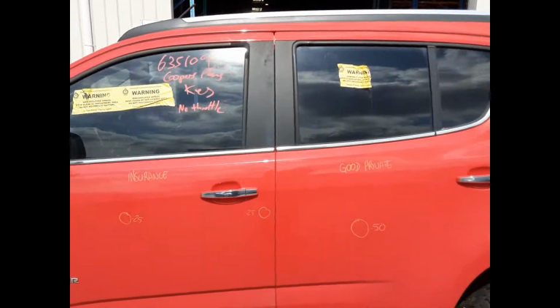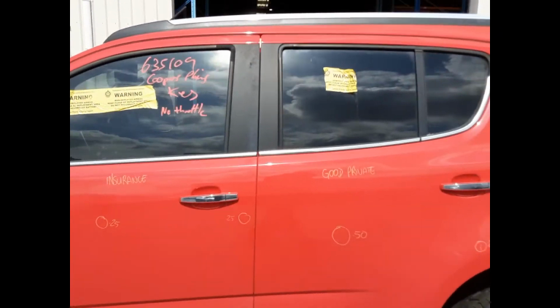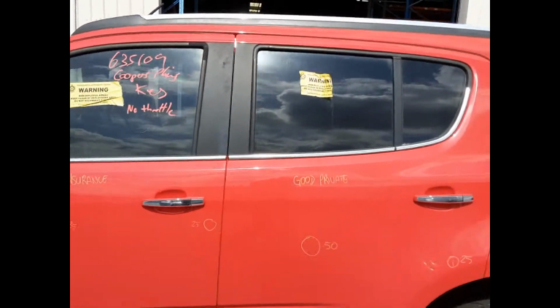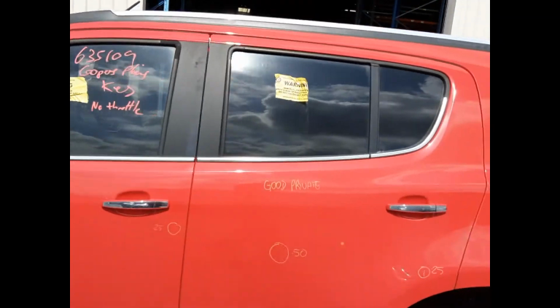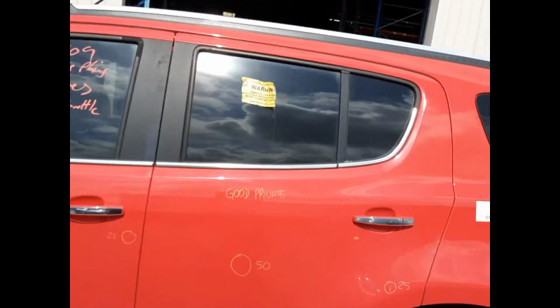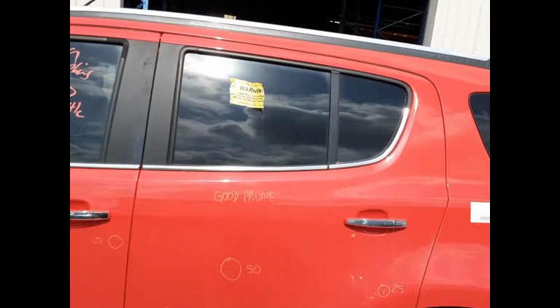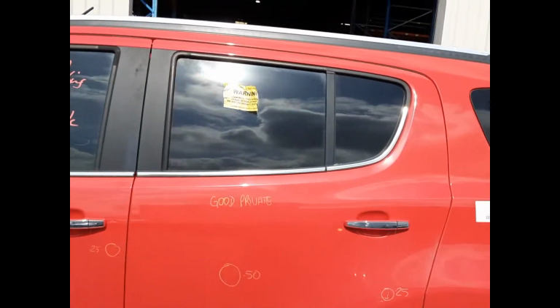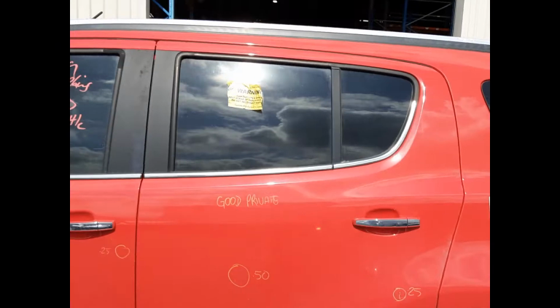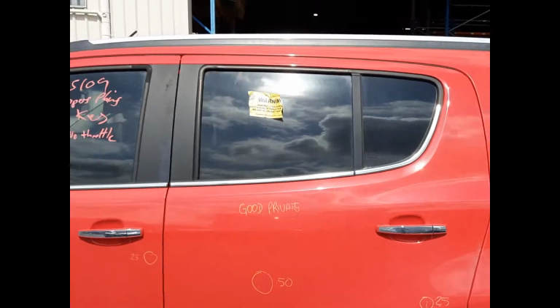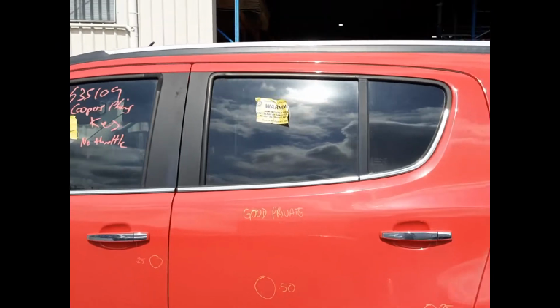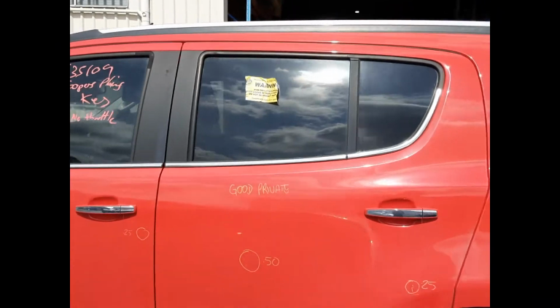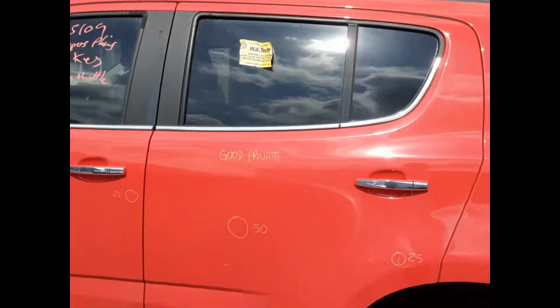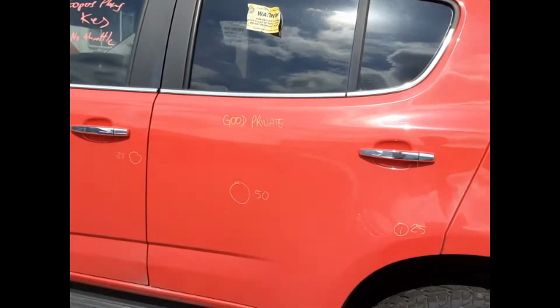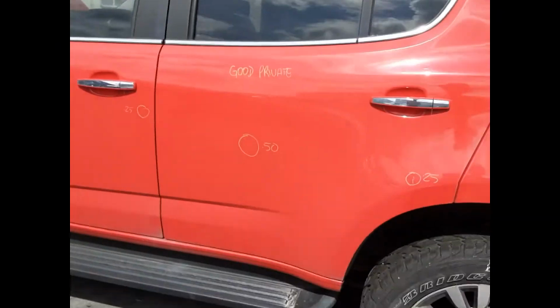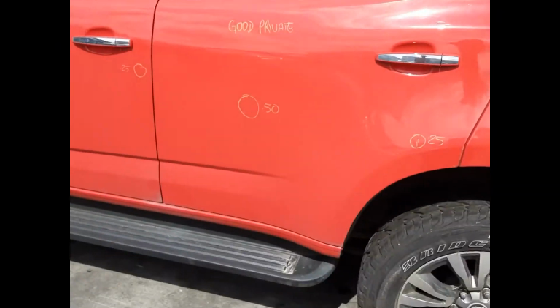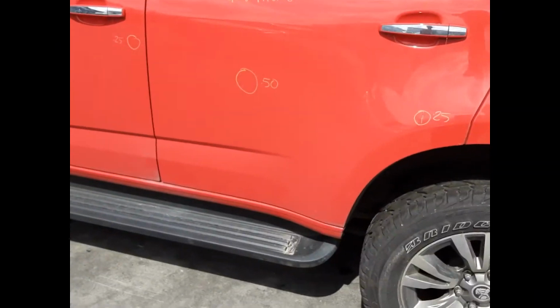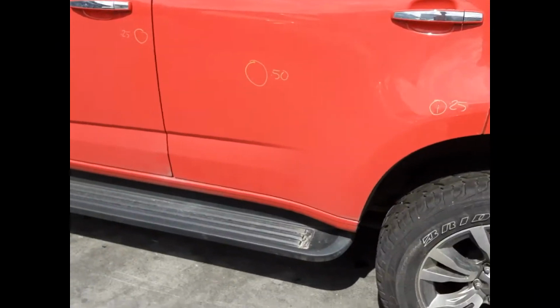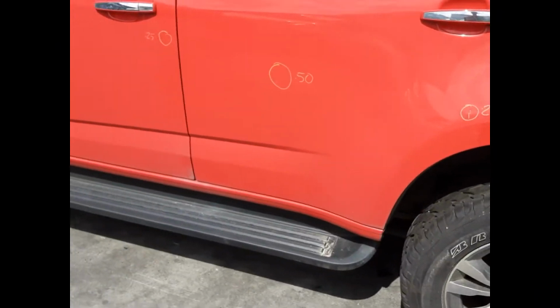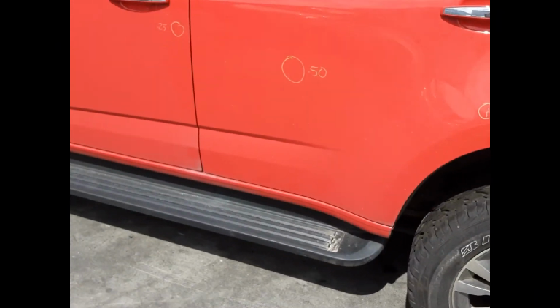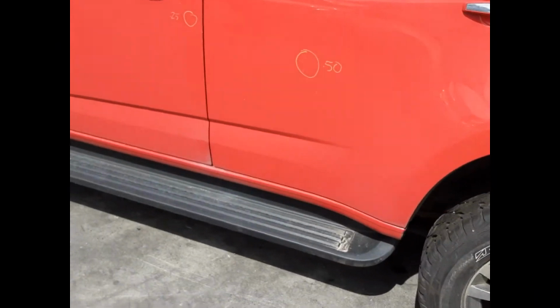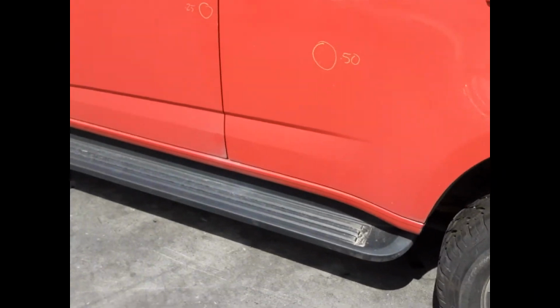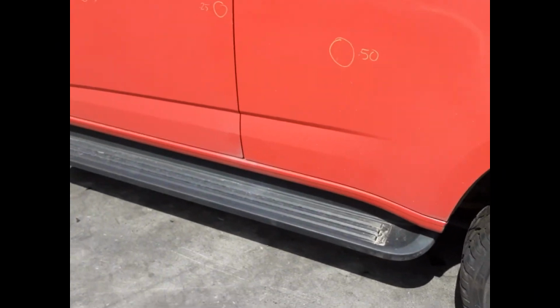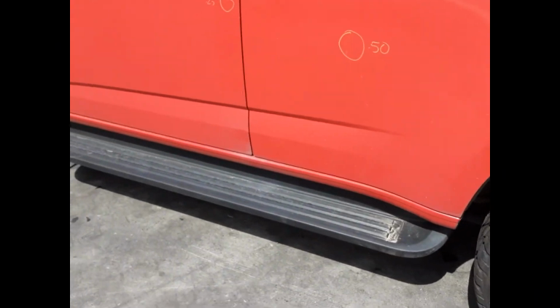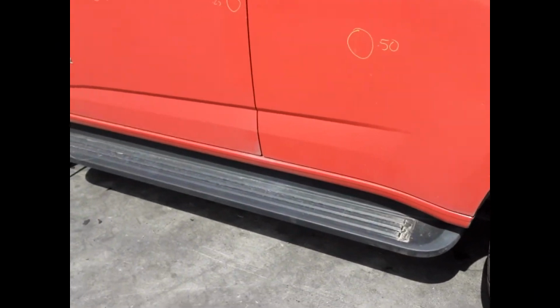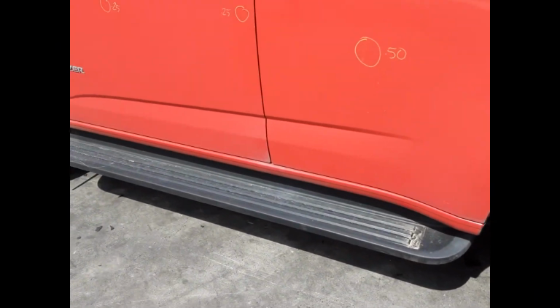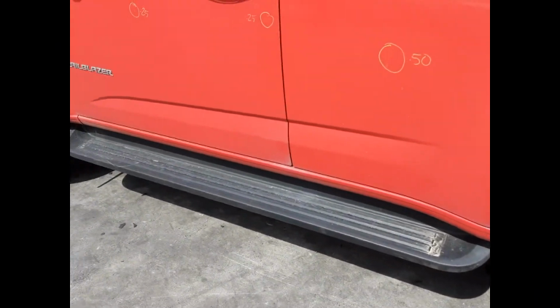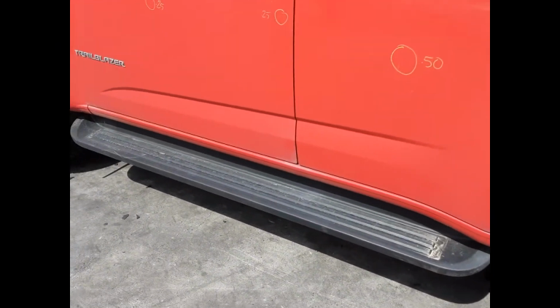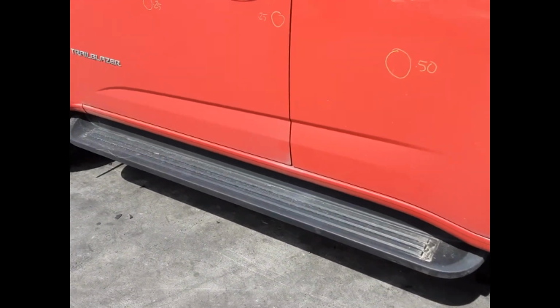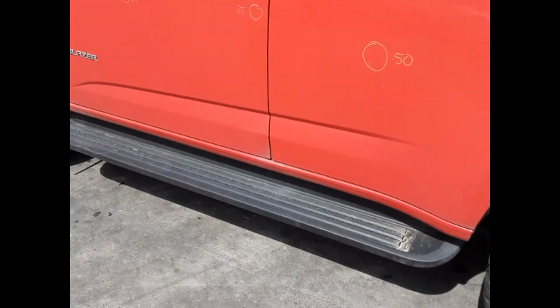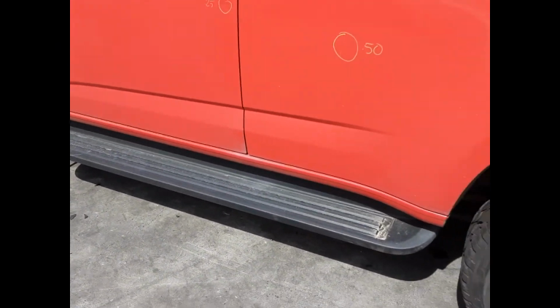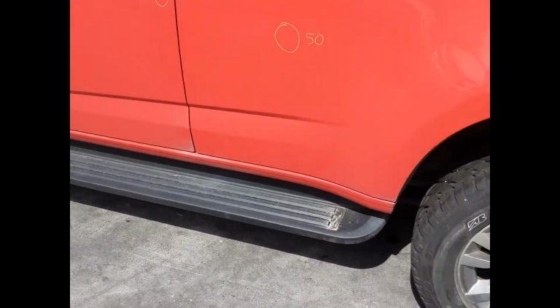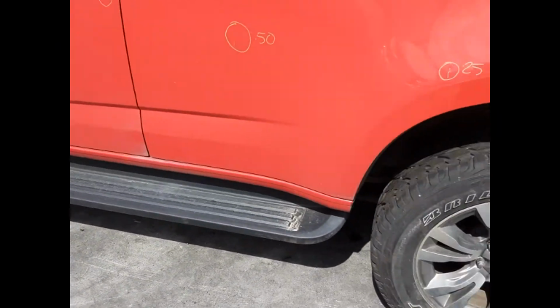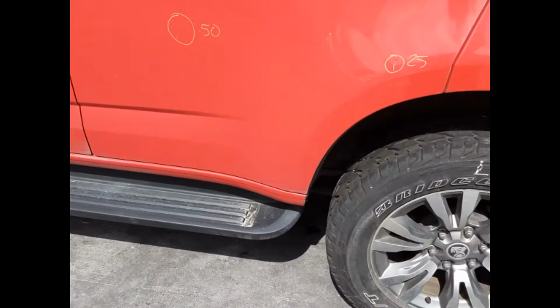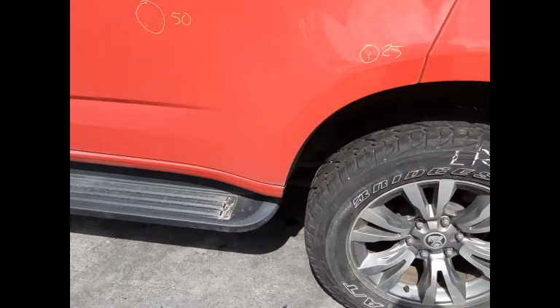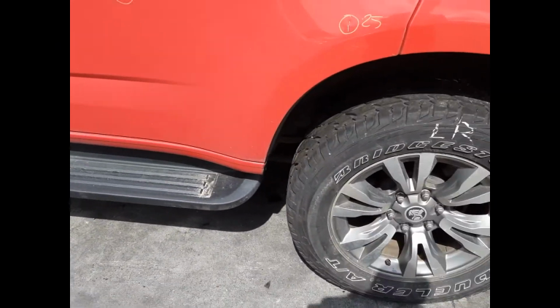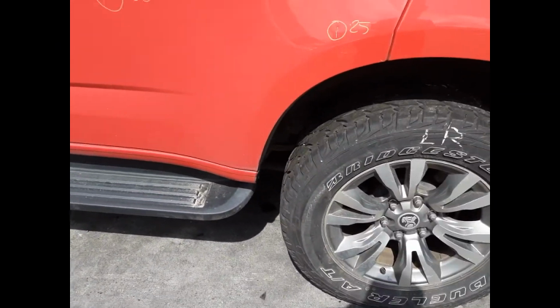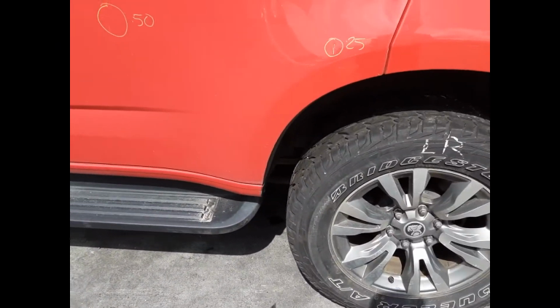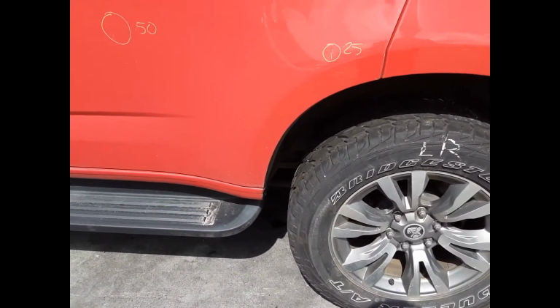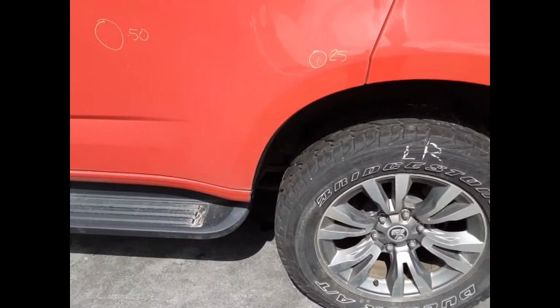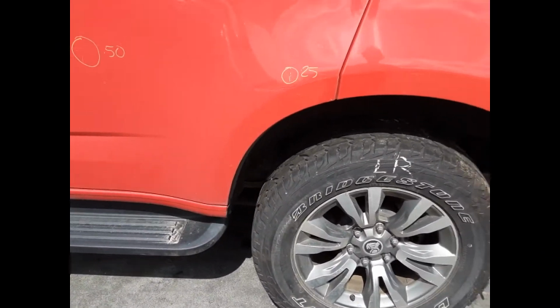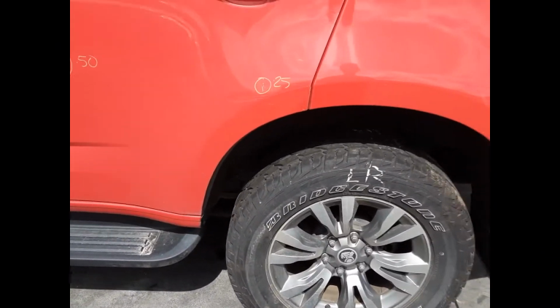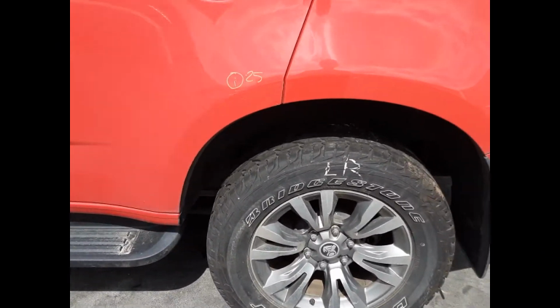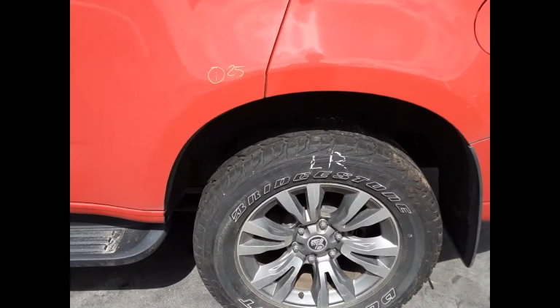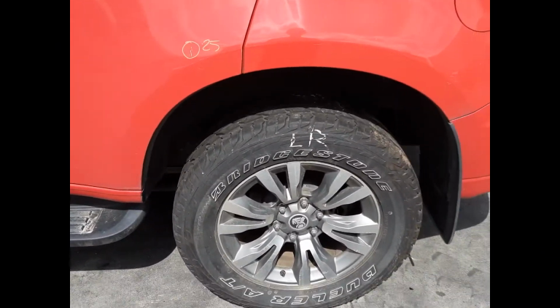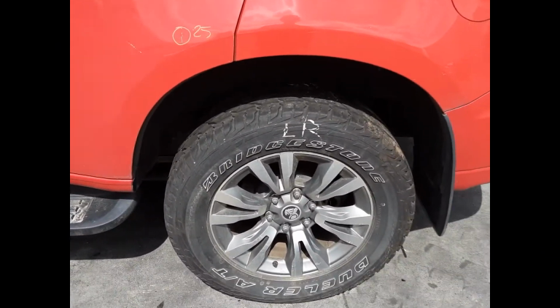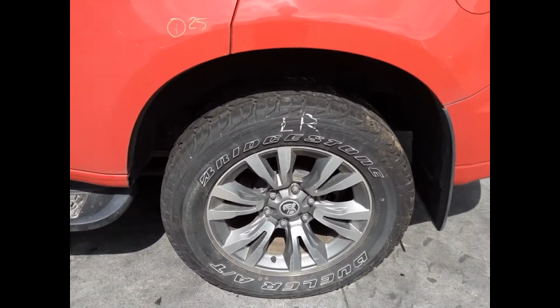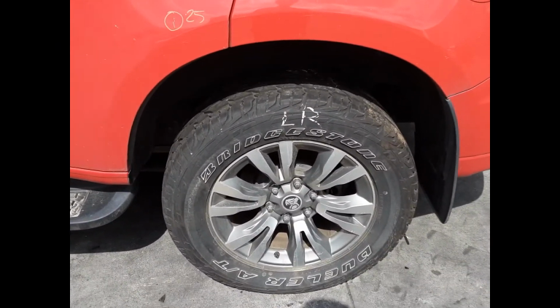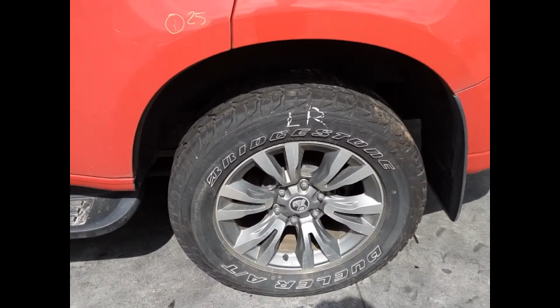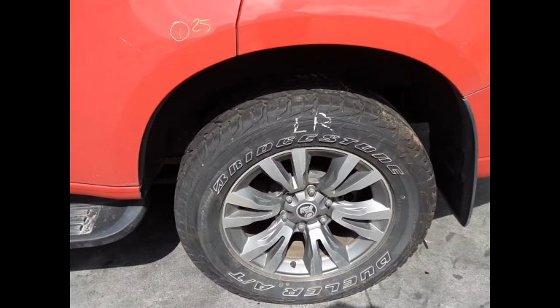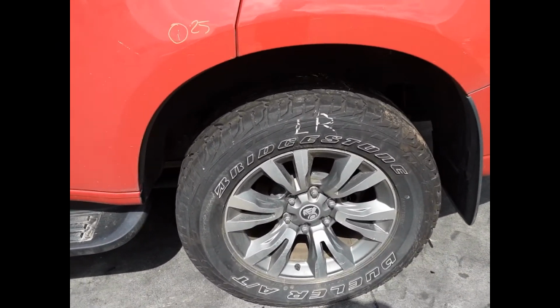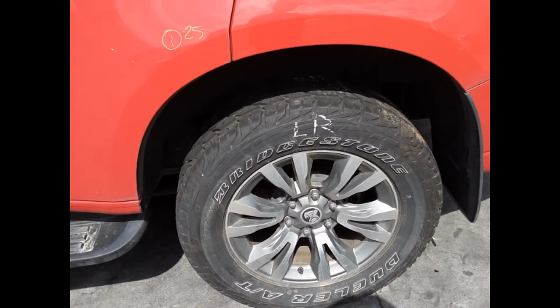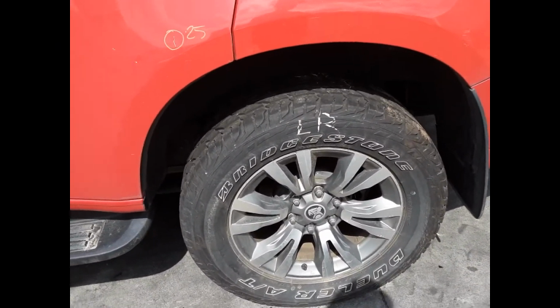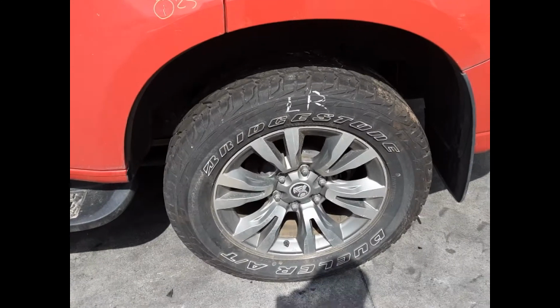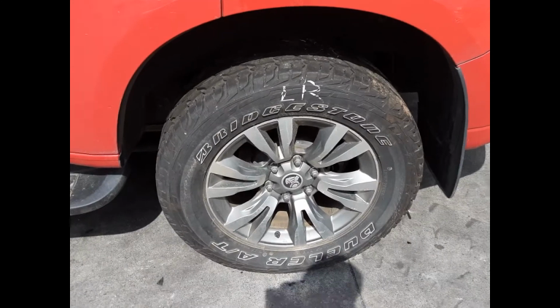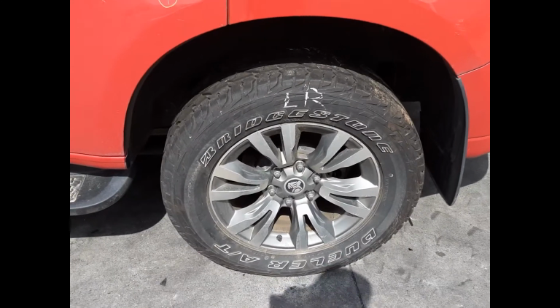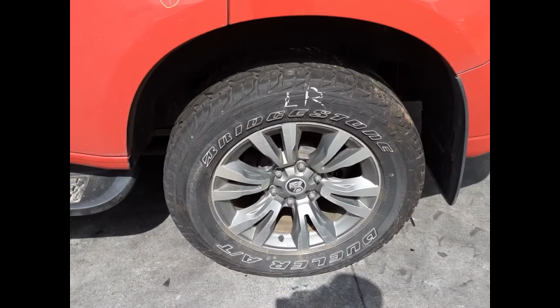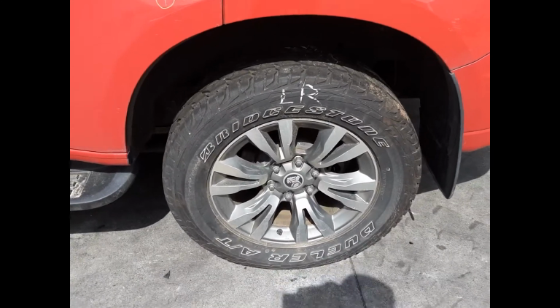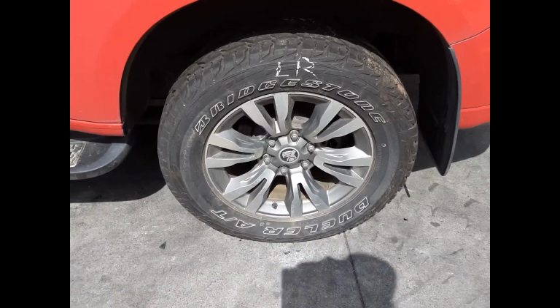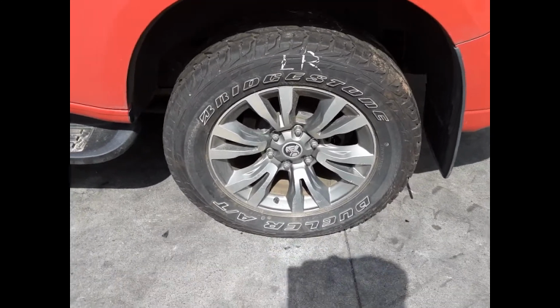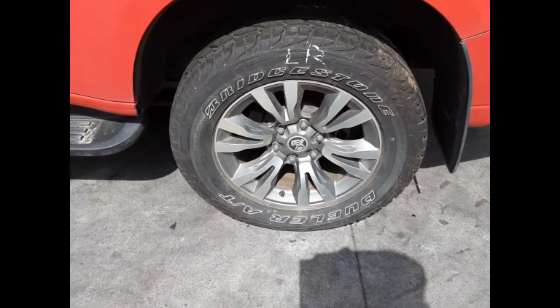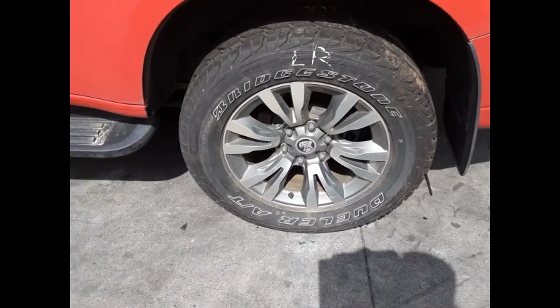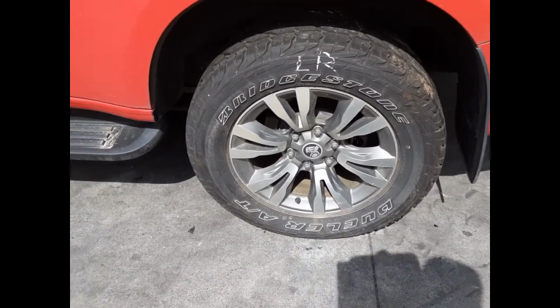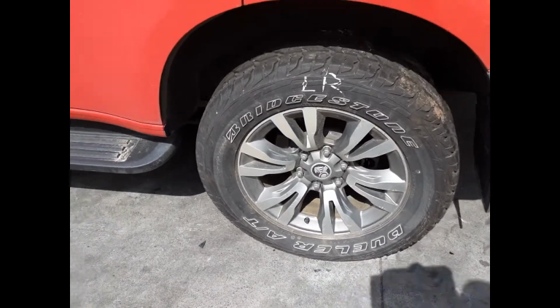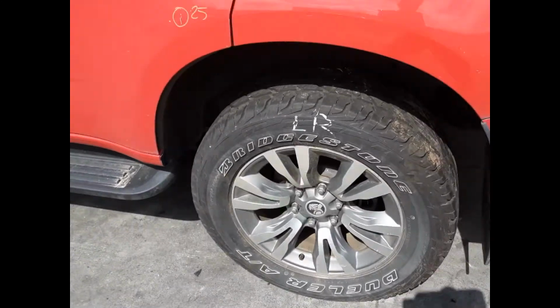Left rear door has two dents. Left side step sold as a pair with all bolts and brackets. Left rear 18 inch factory alloy mag with a good tyre.